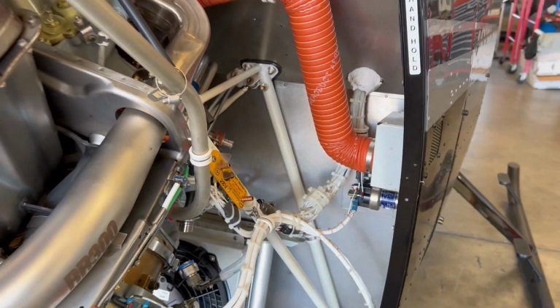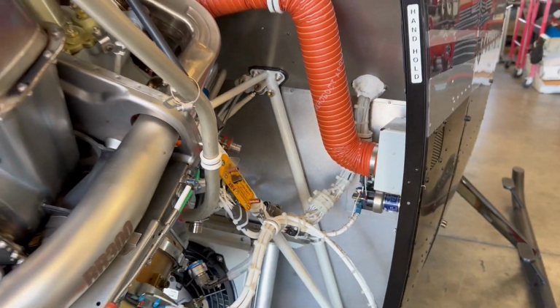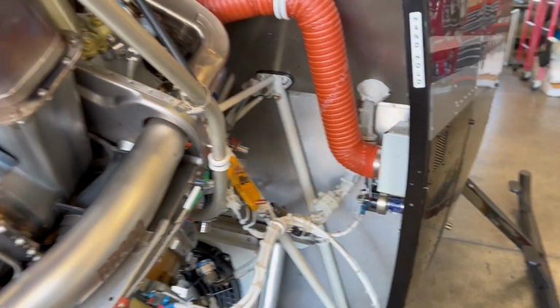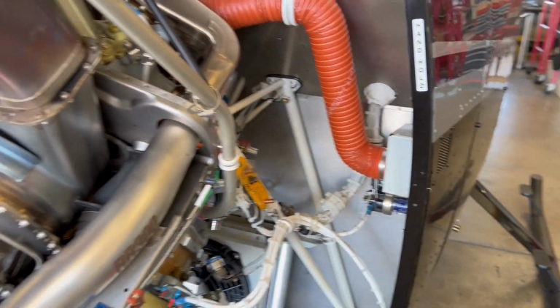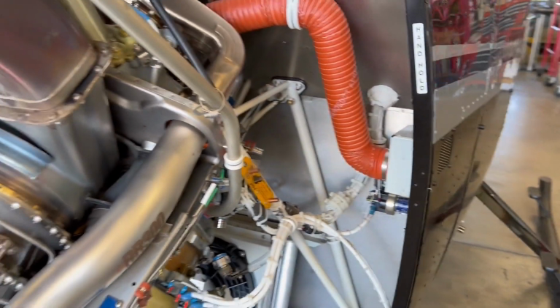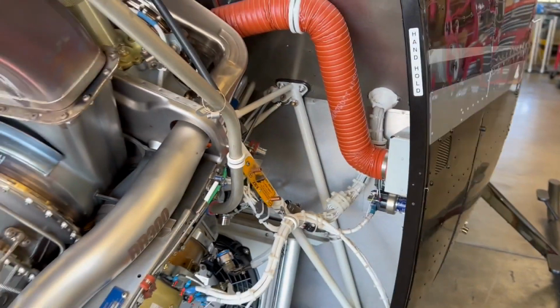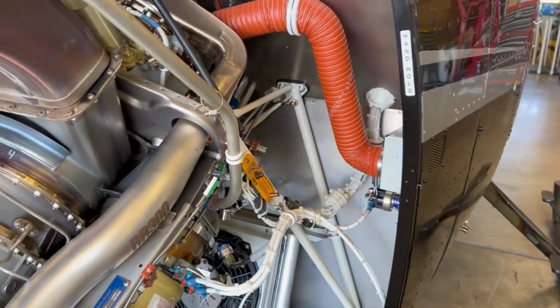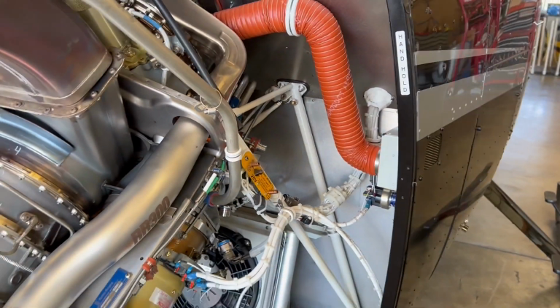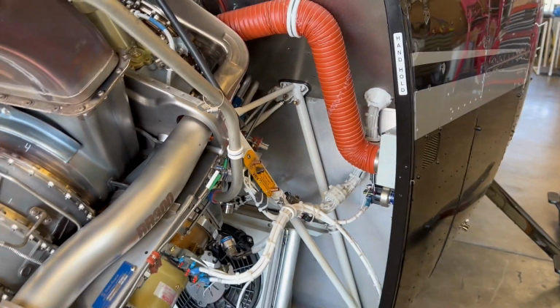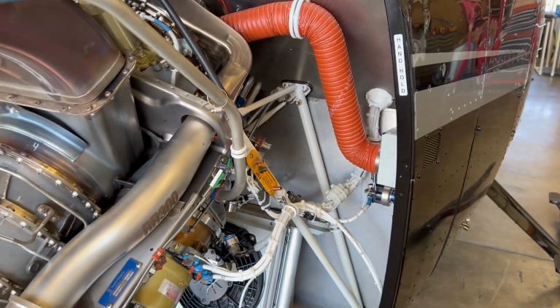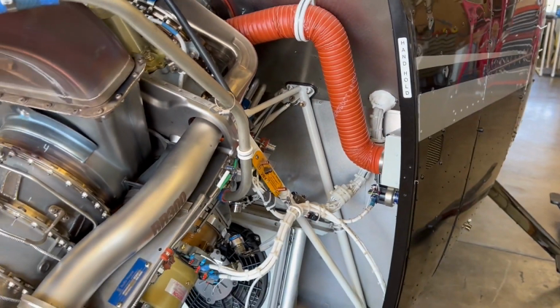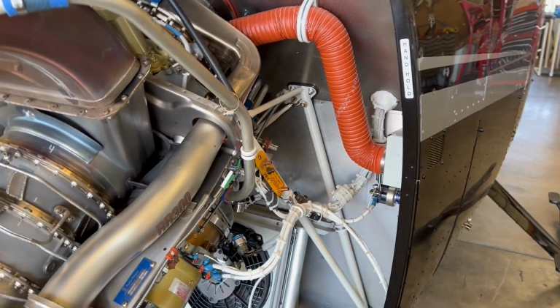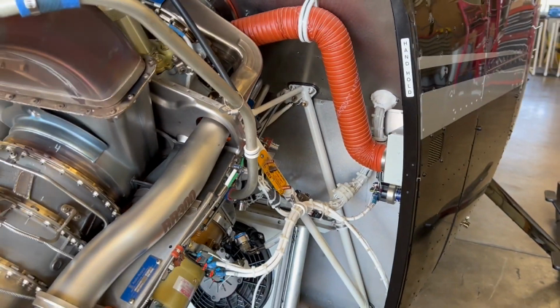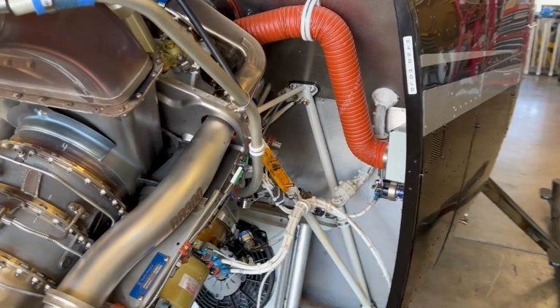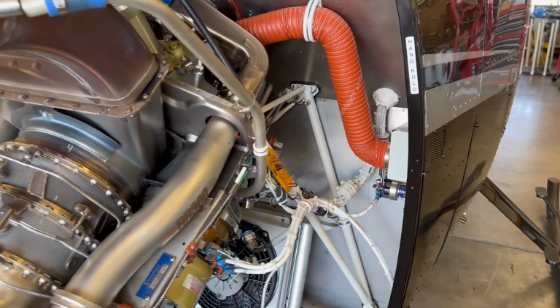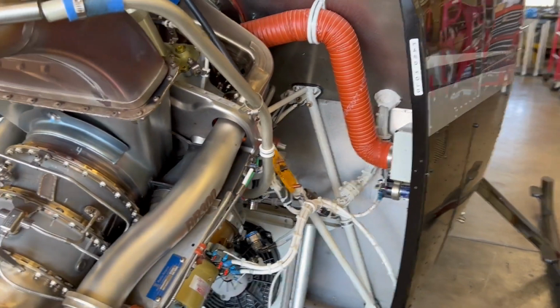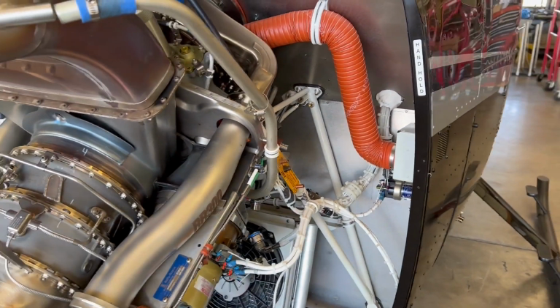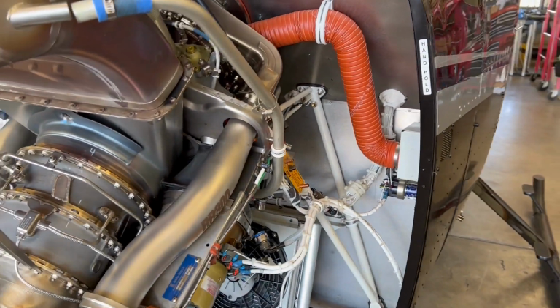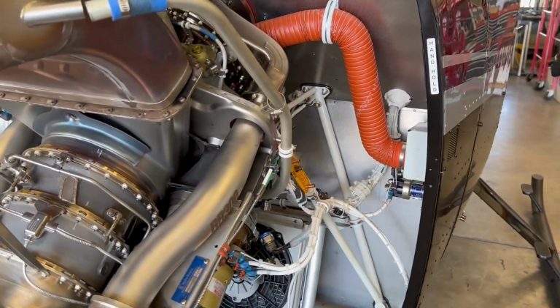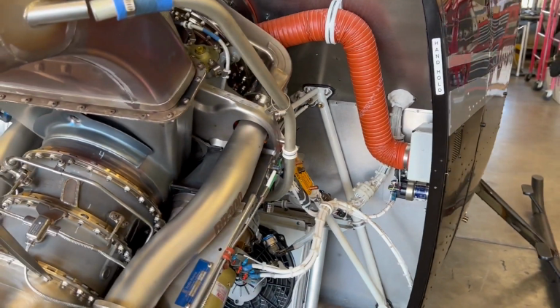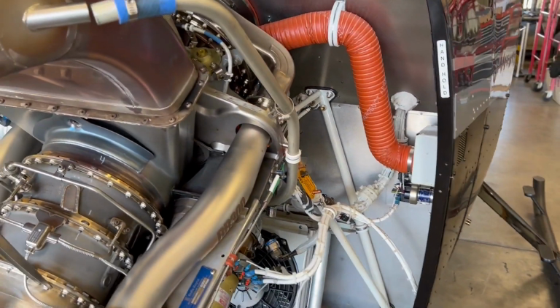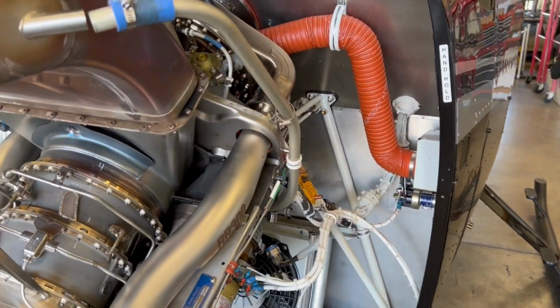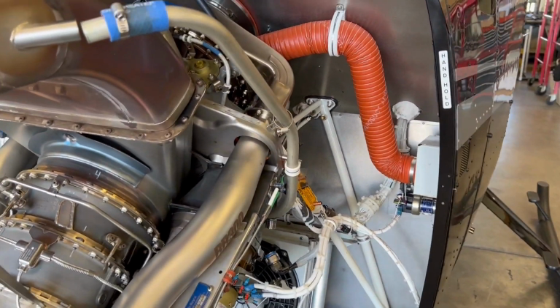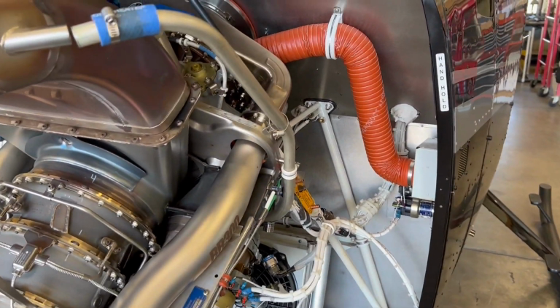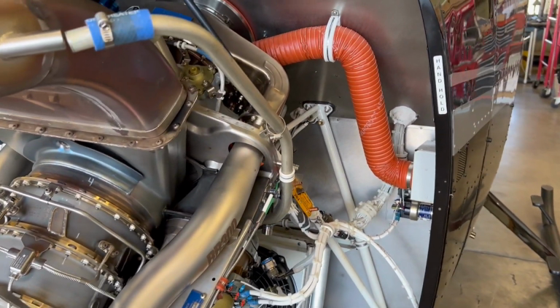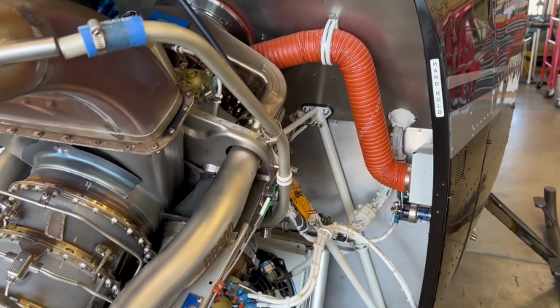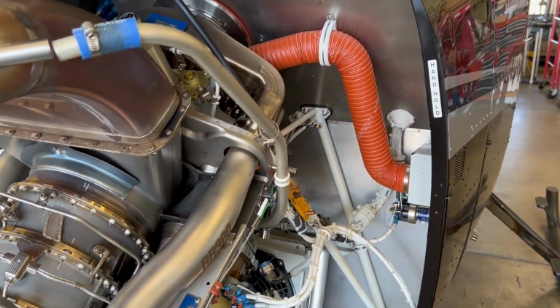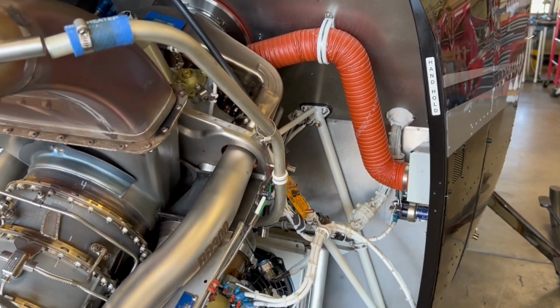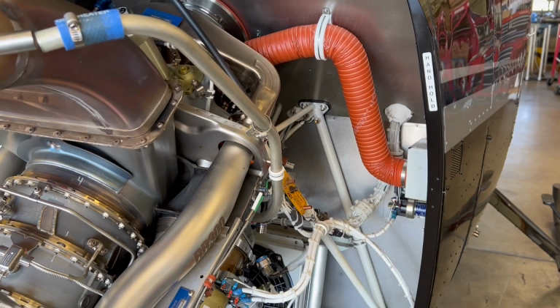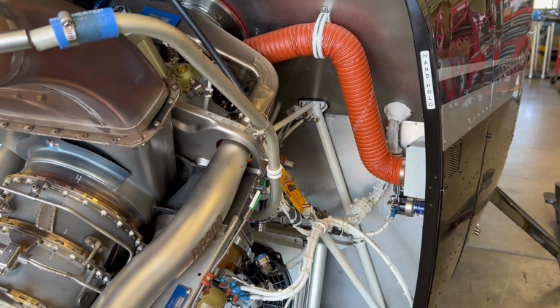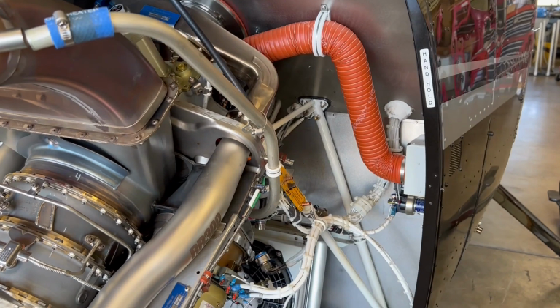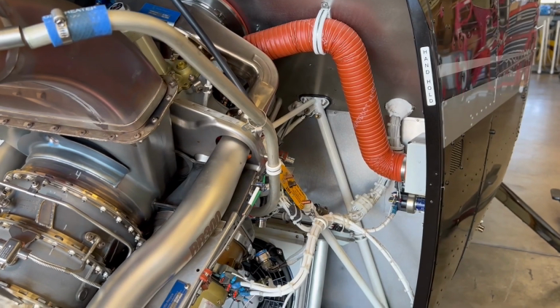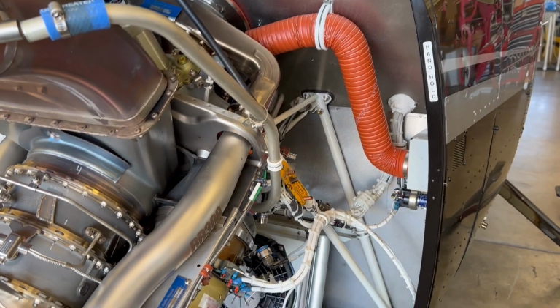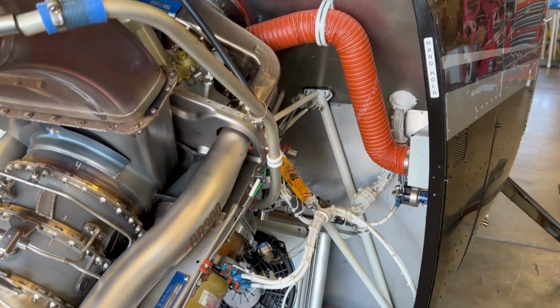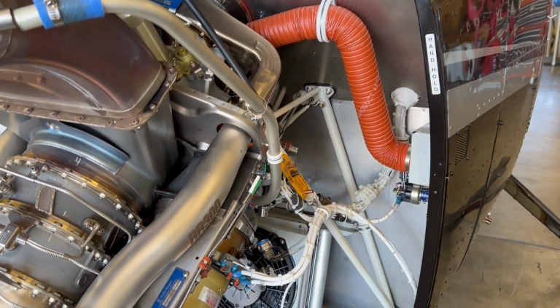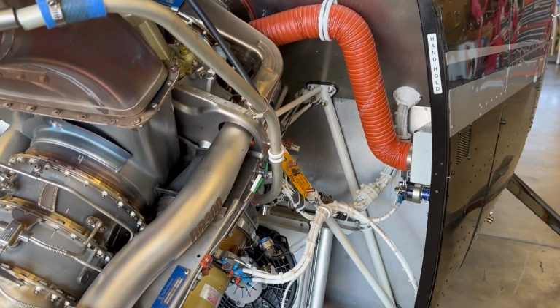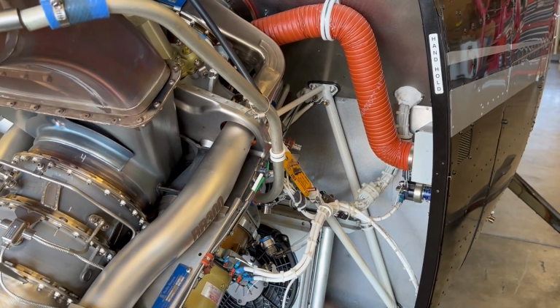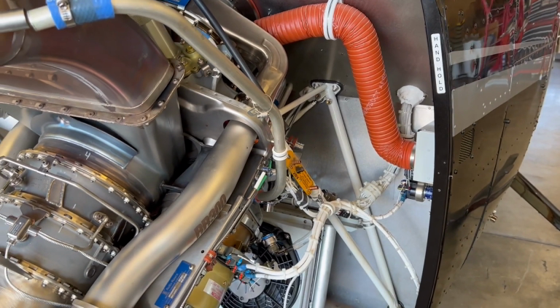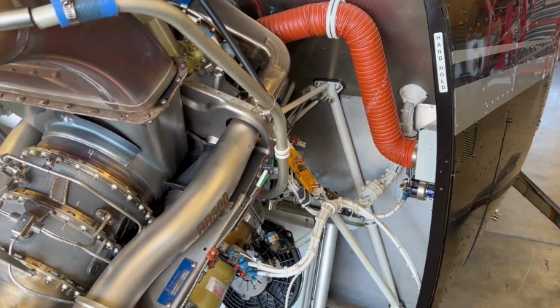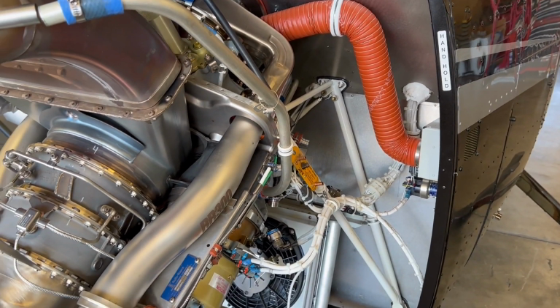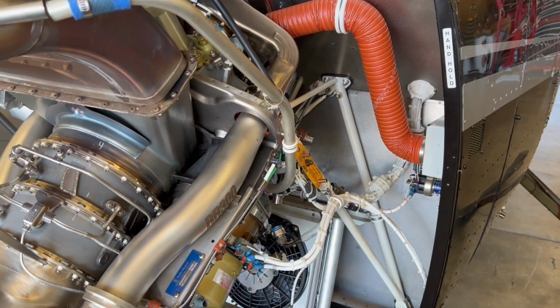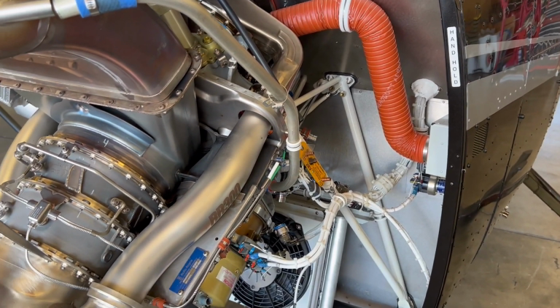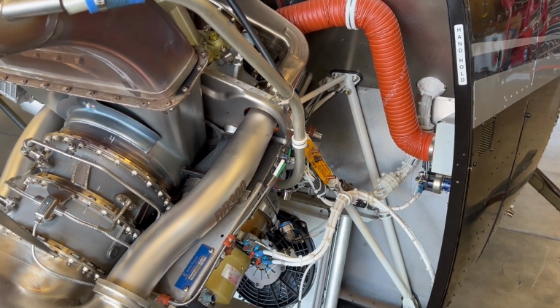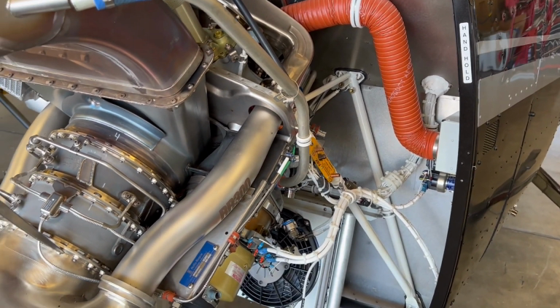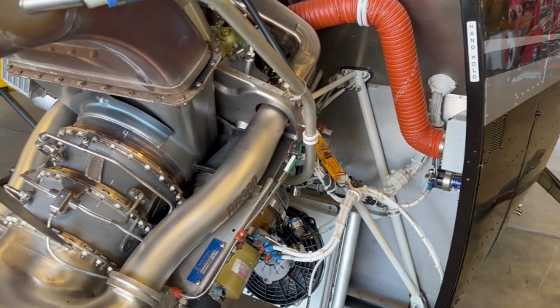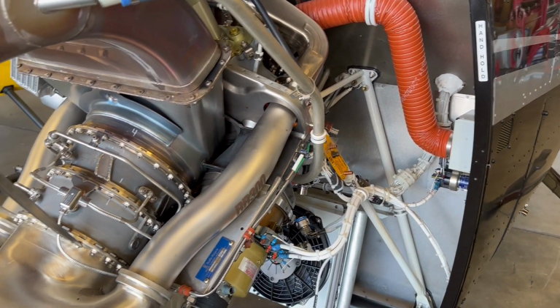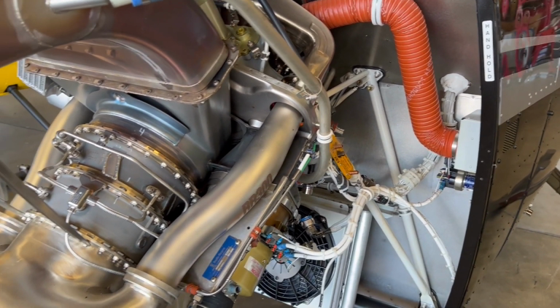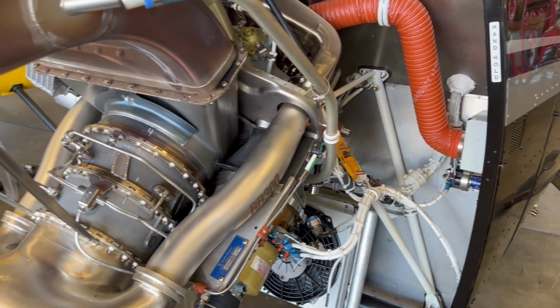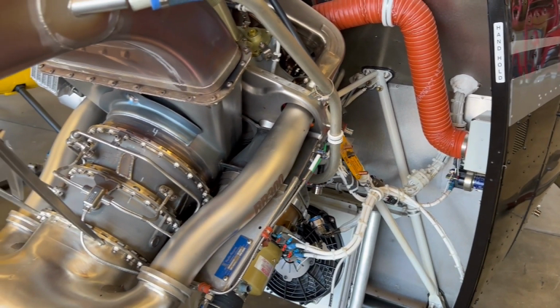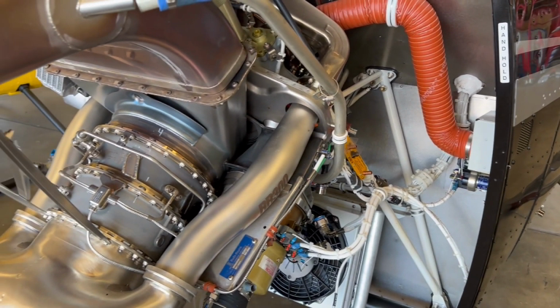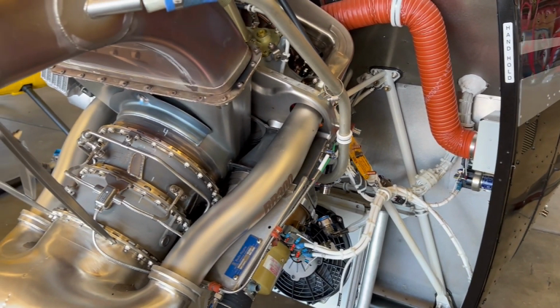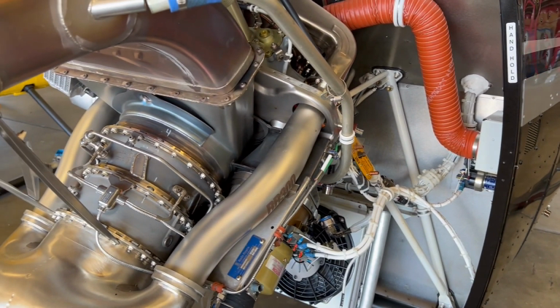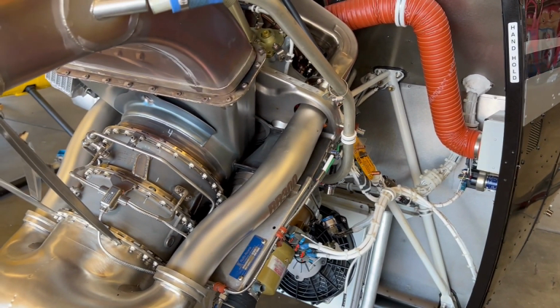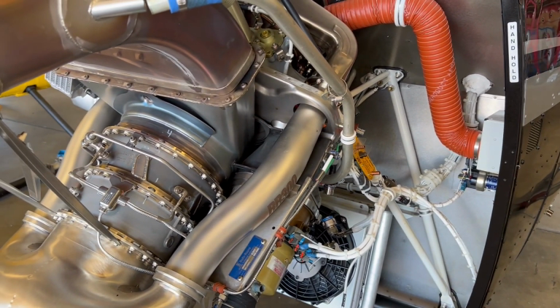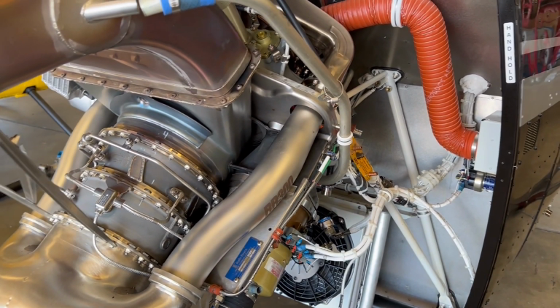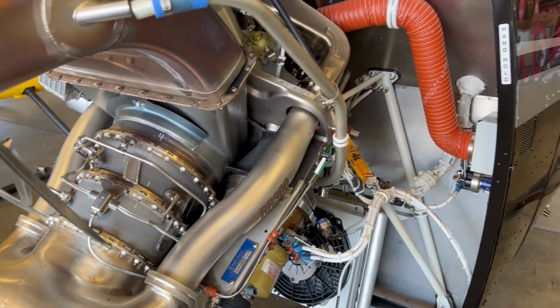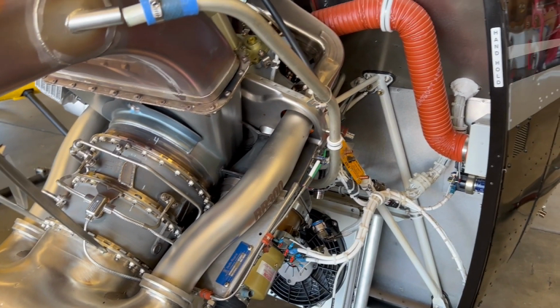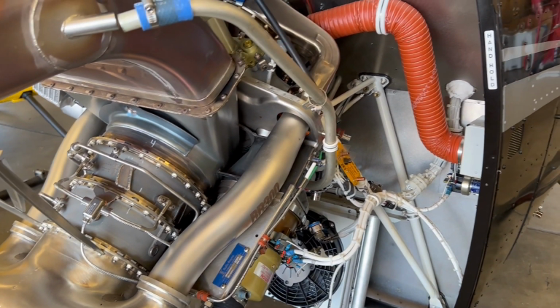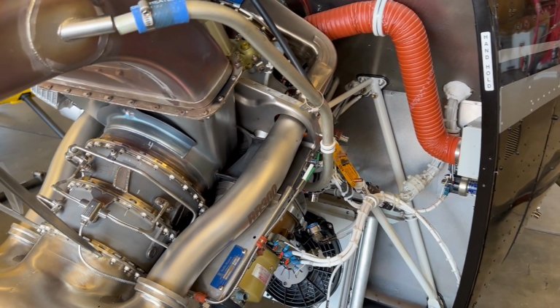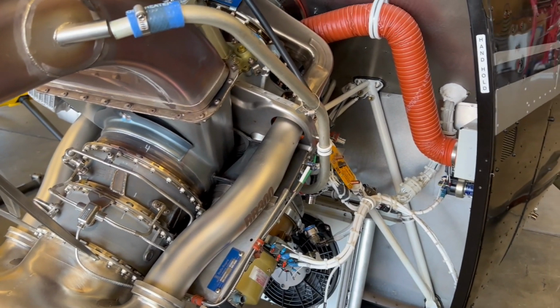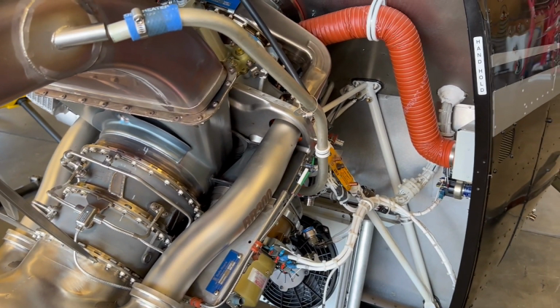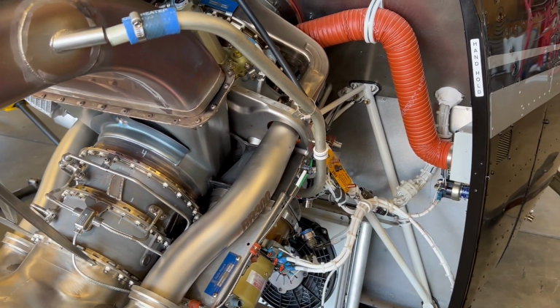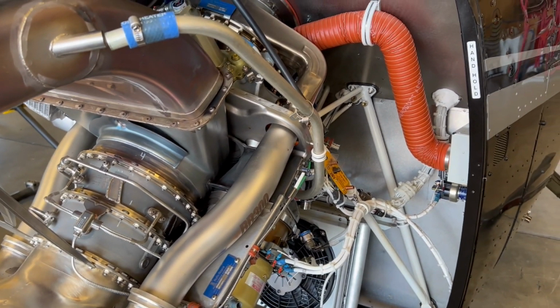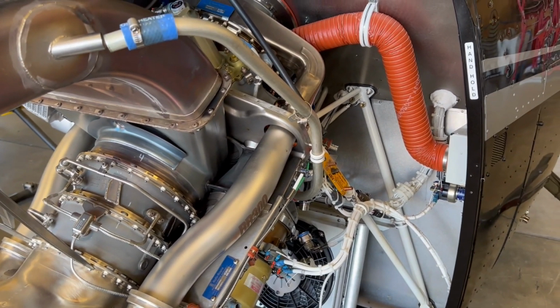But to get to it, you pull the engine out. That sounds easy — actually, they come out pretty easy. A couple hours.